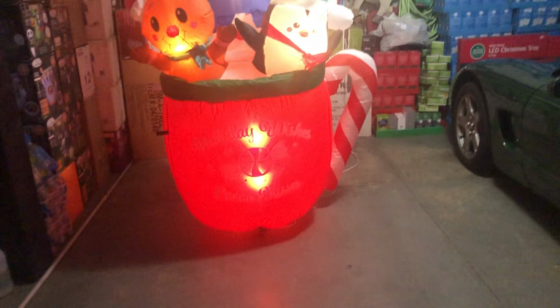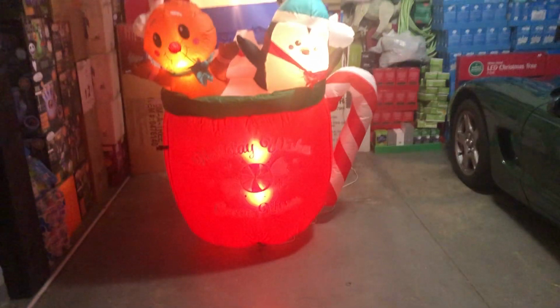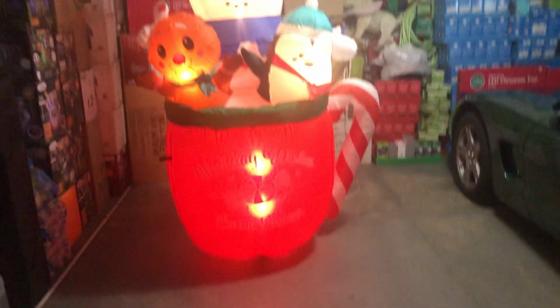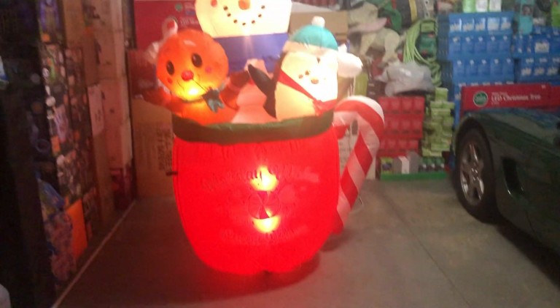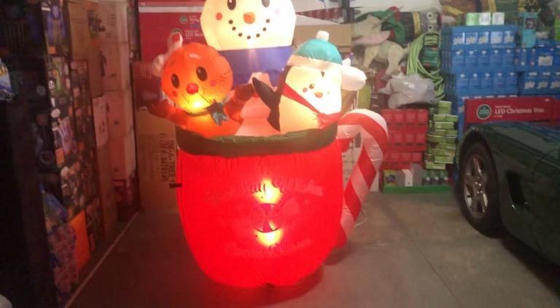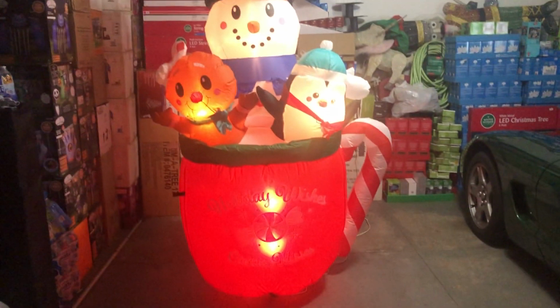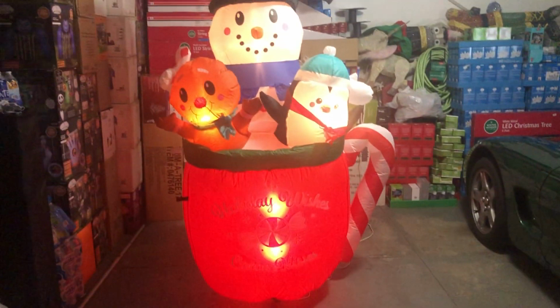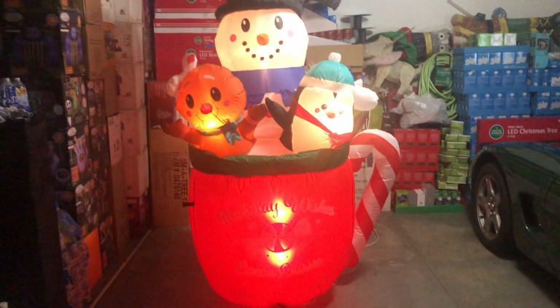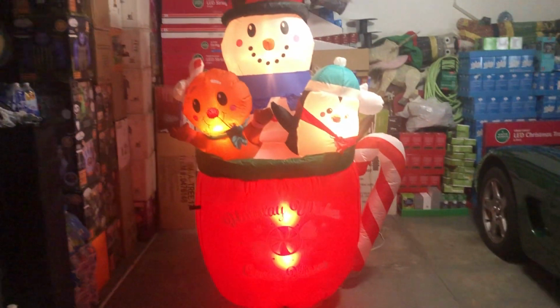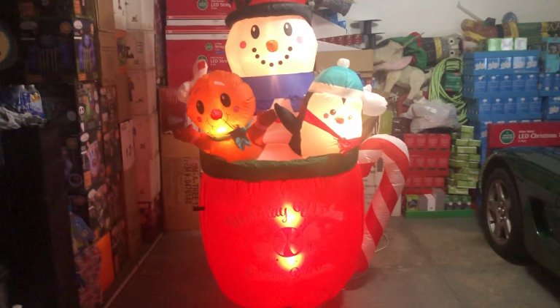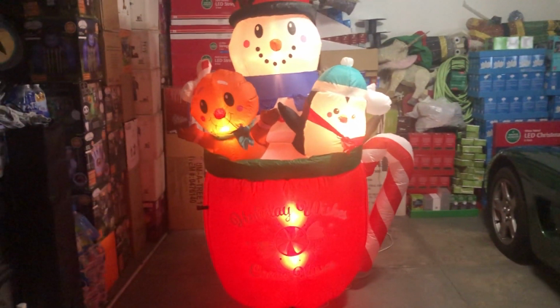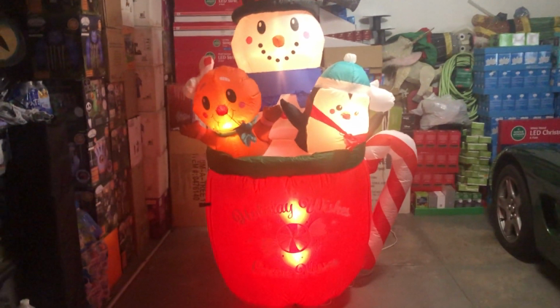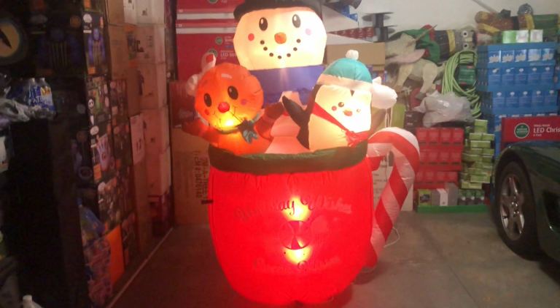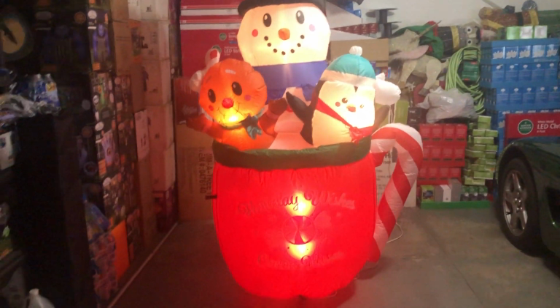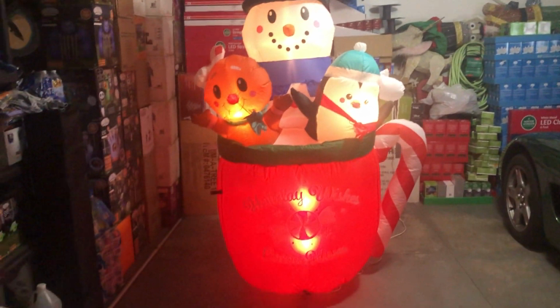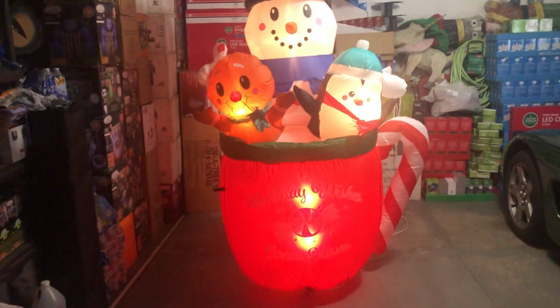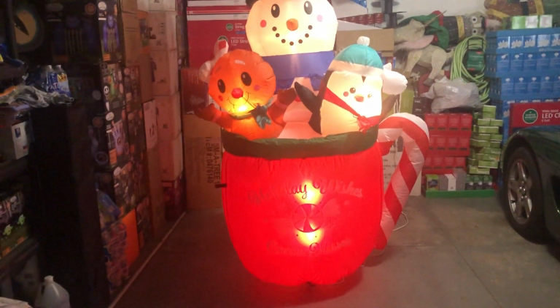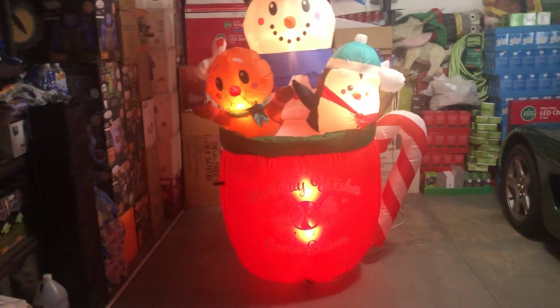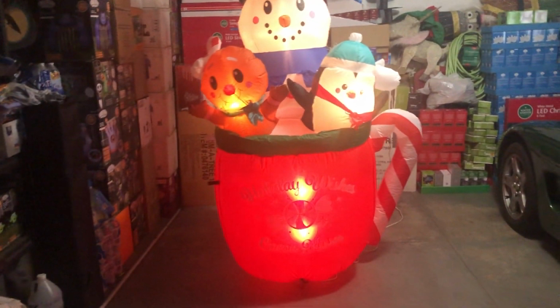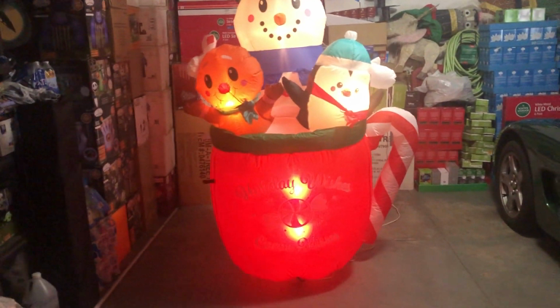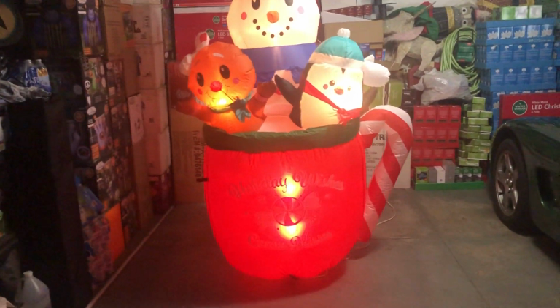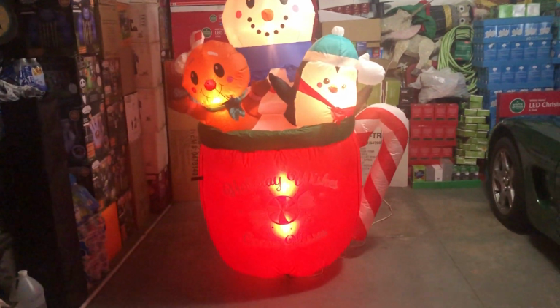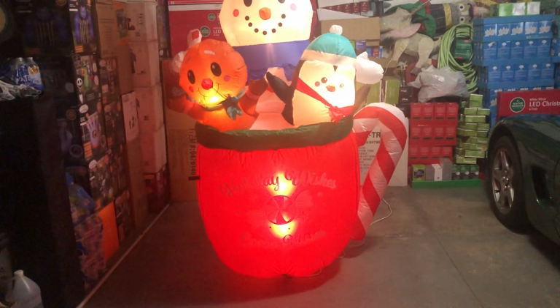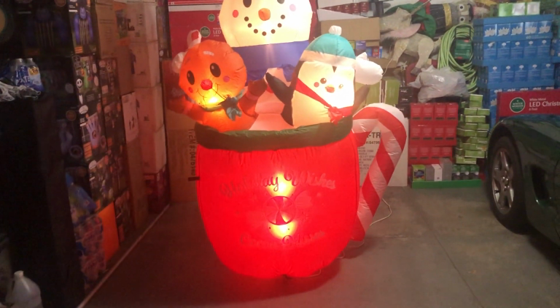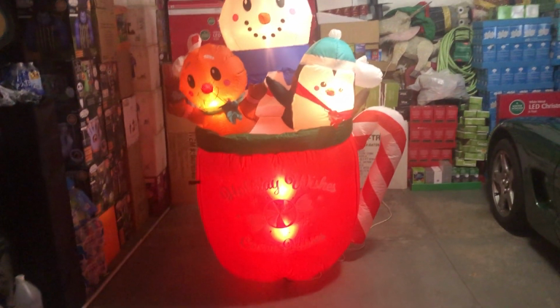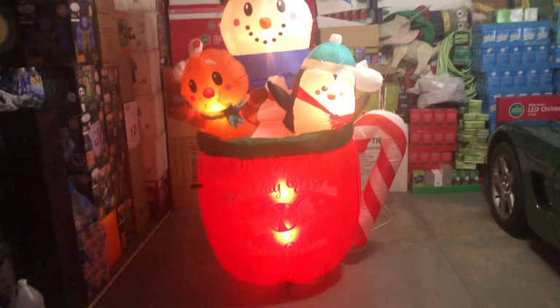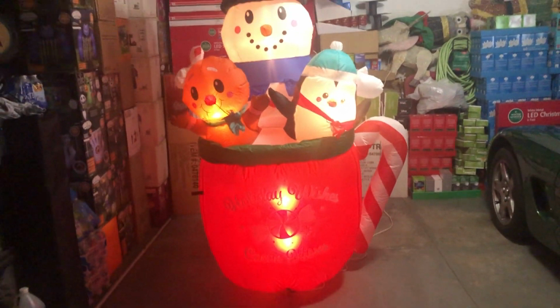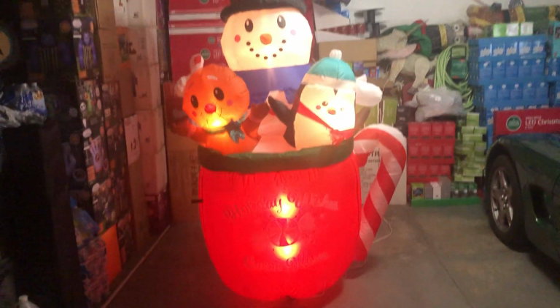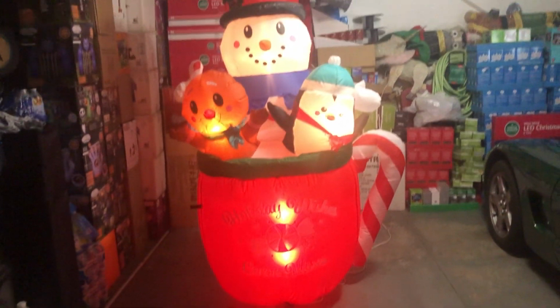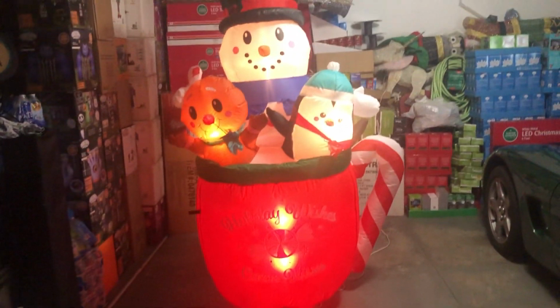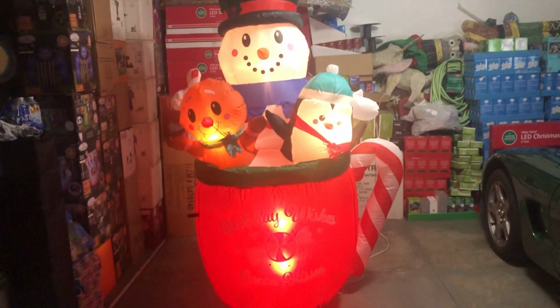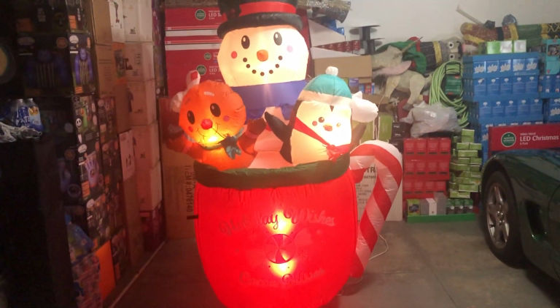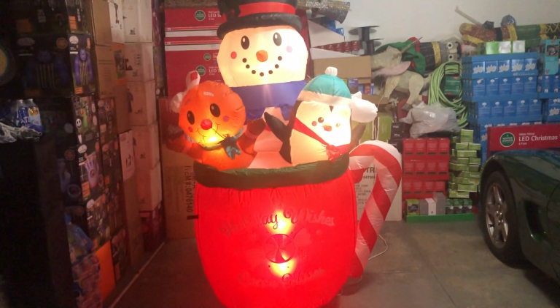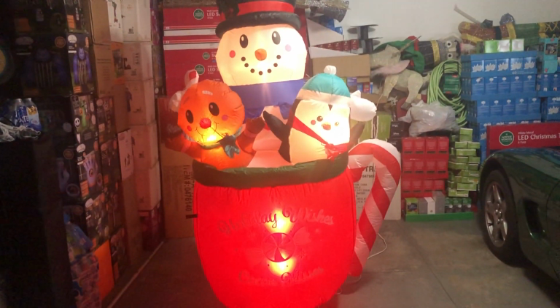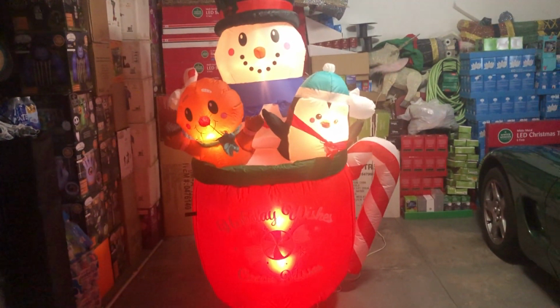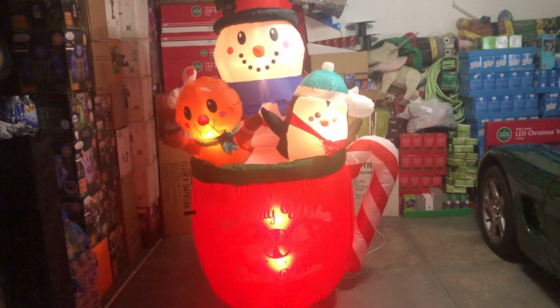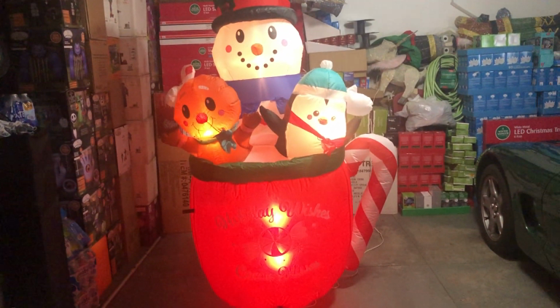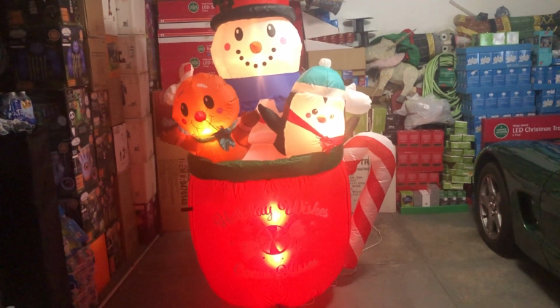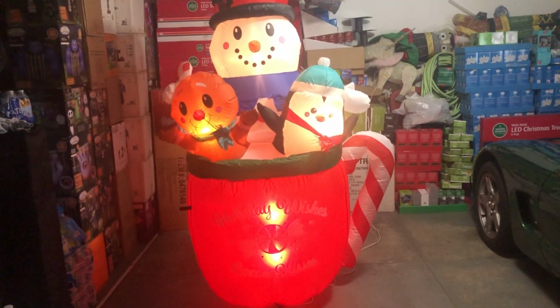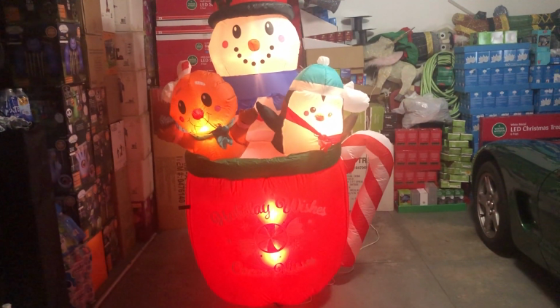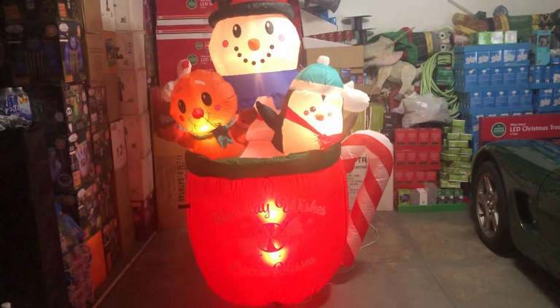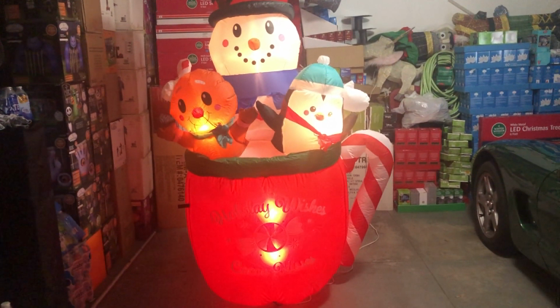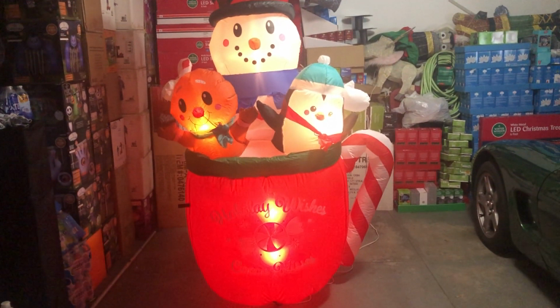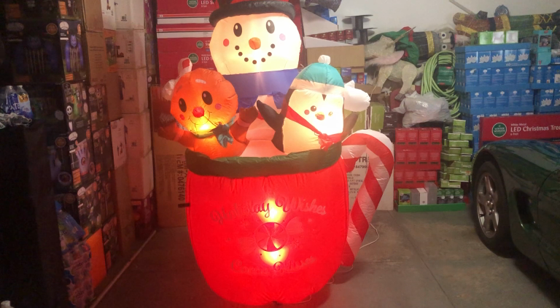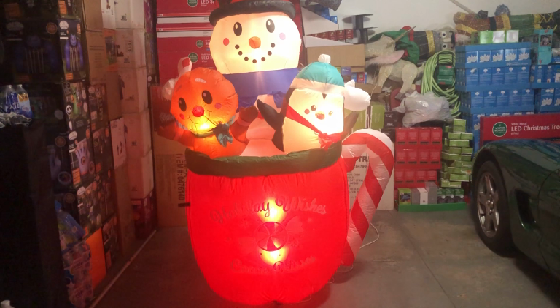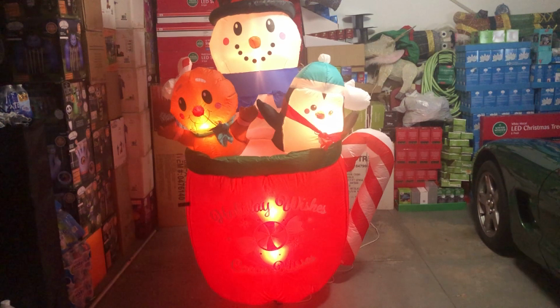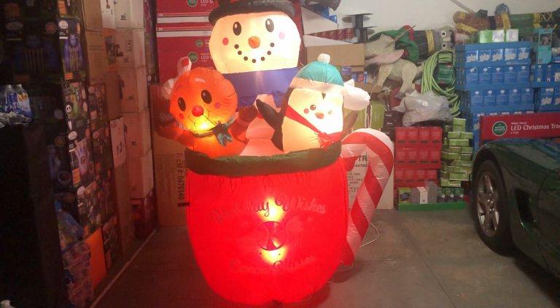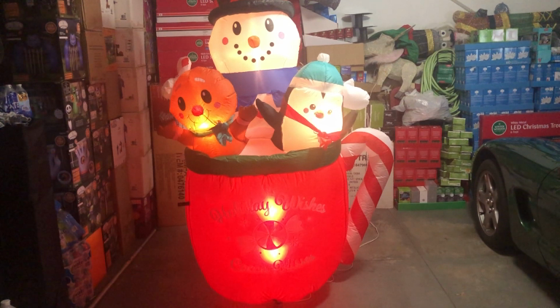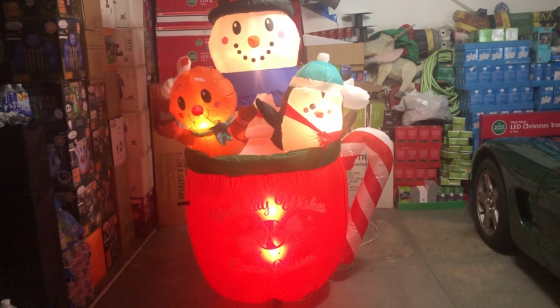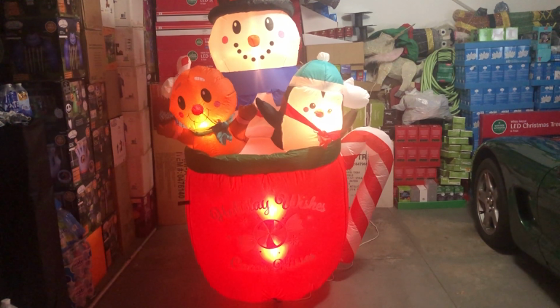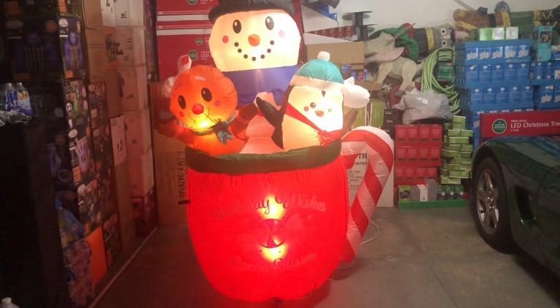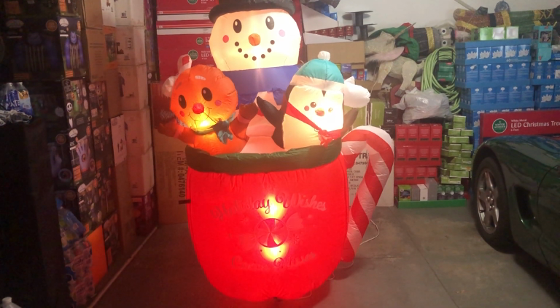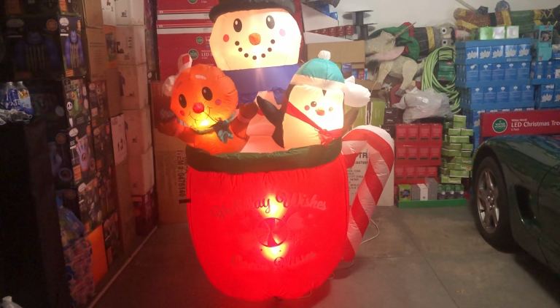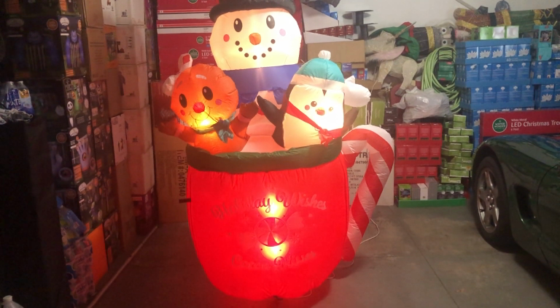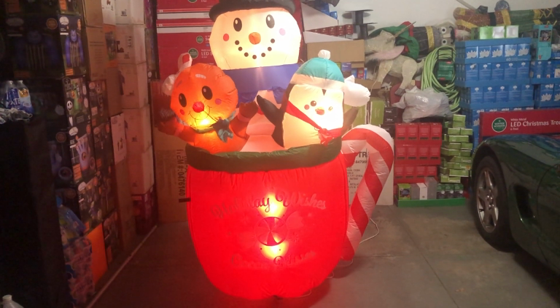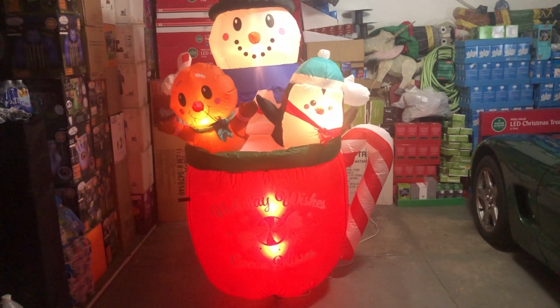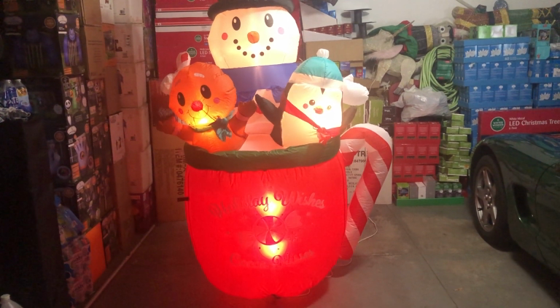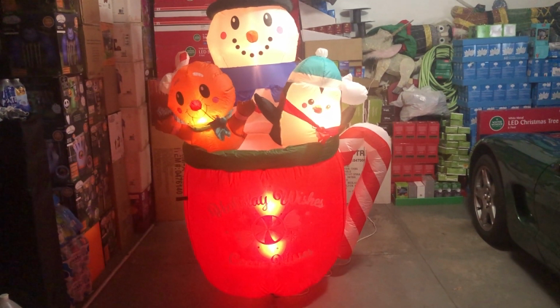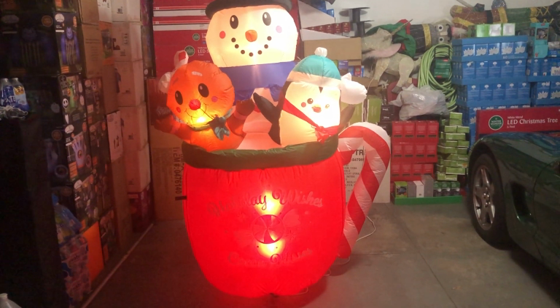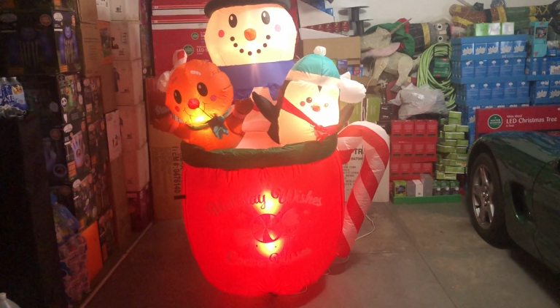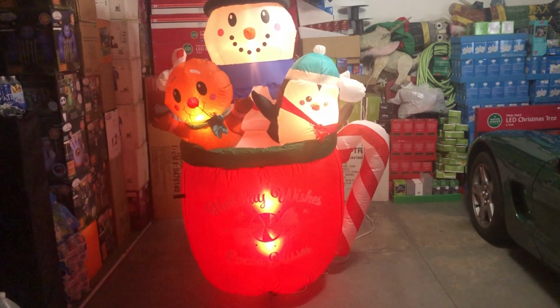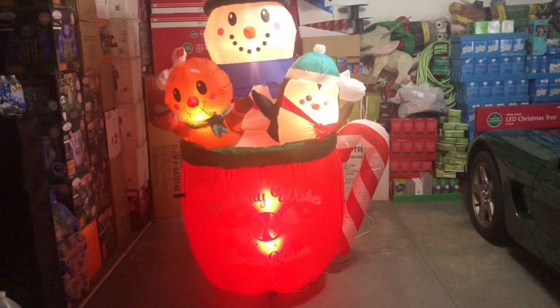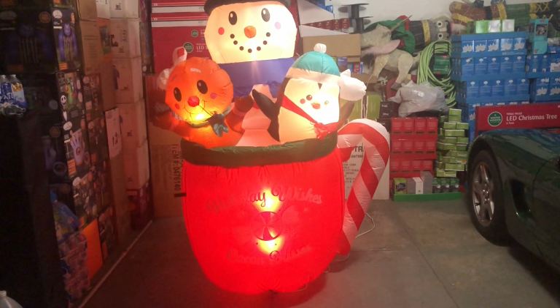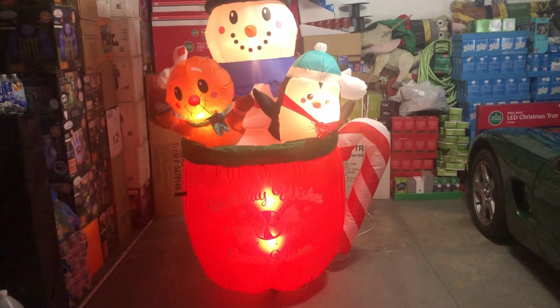Overall fairly nice. Do you have anything to say? Nice.